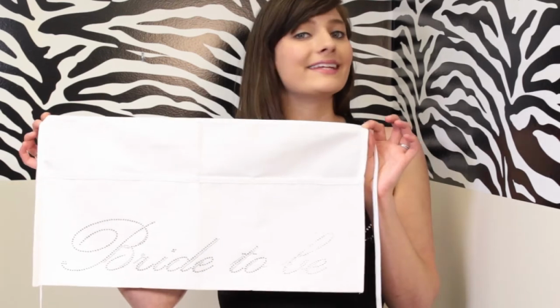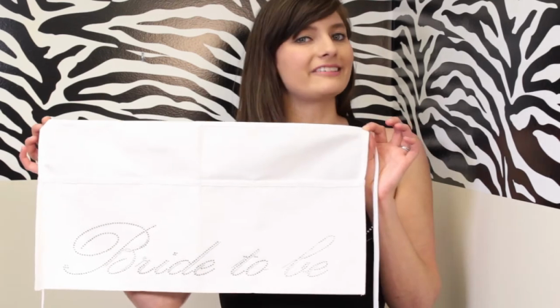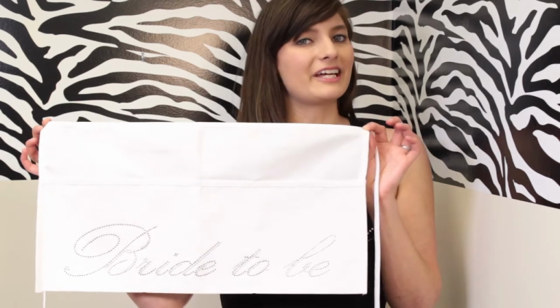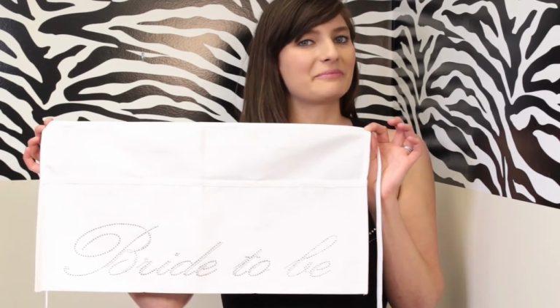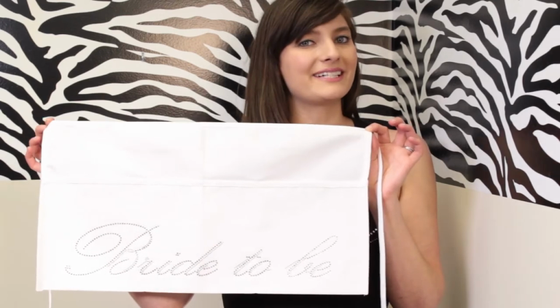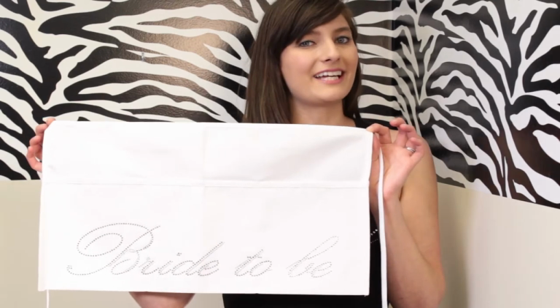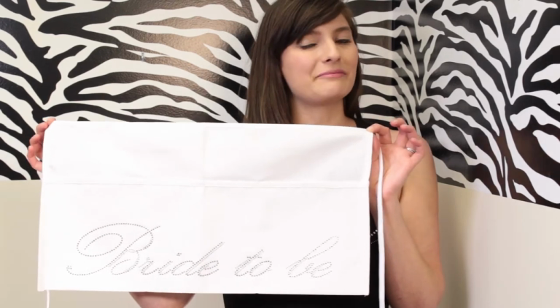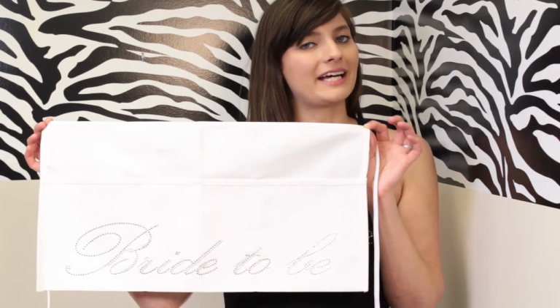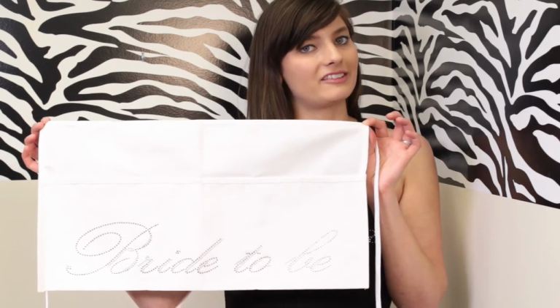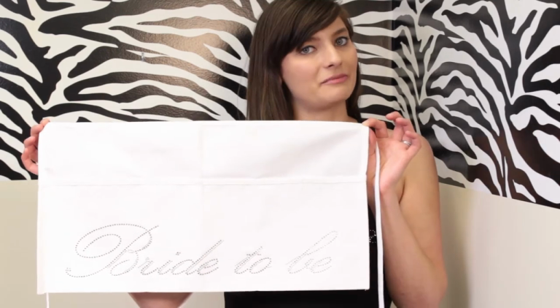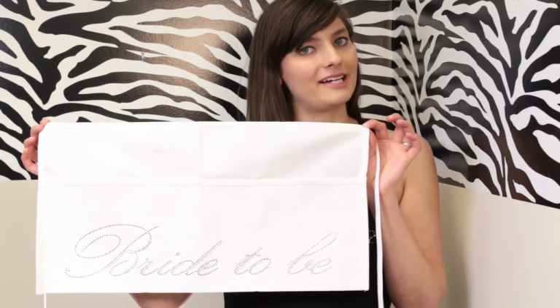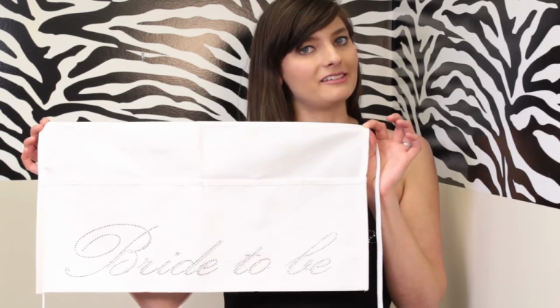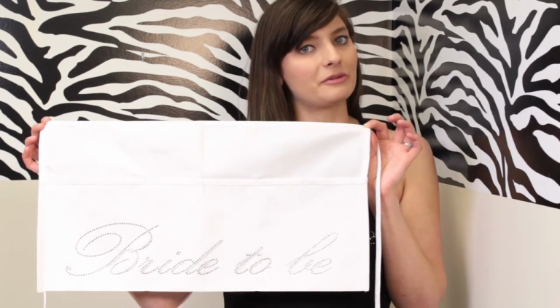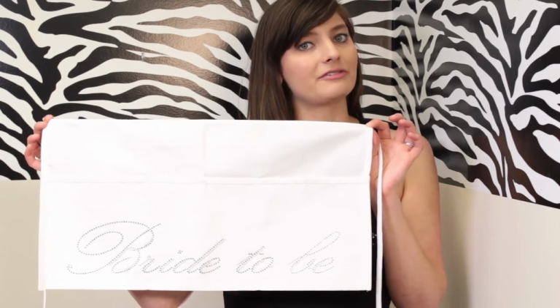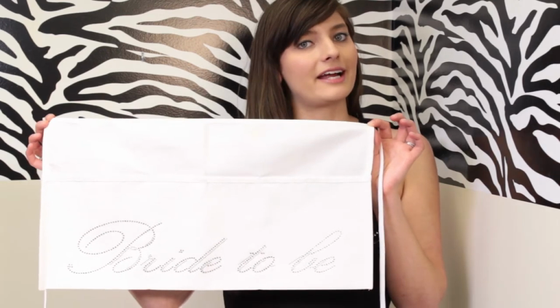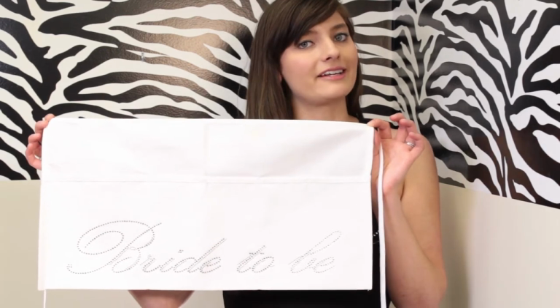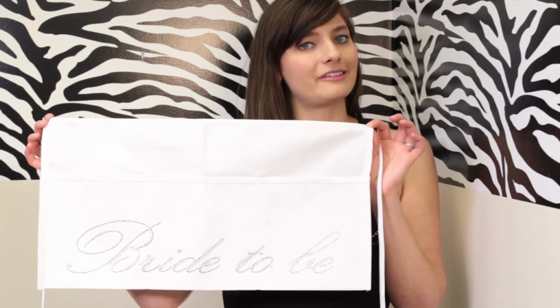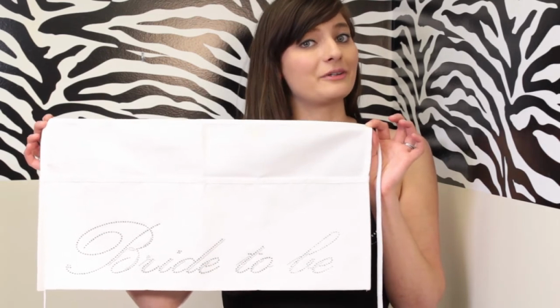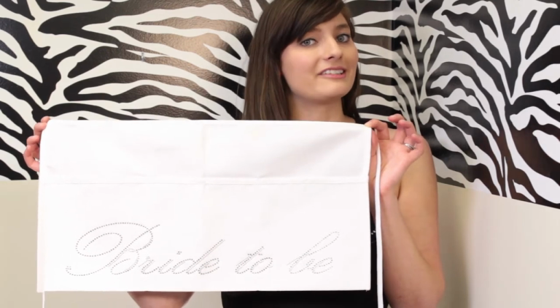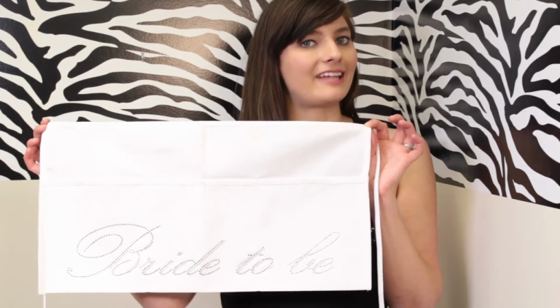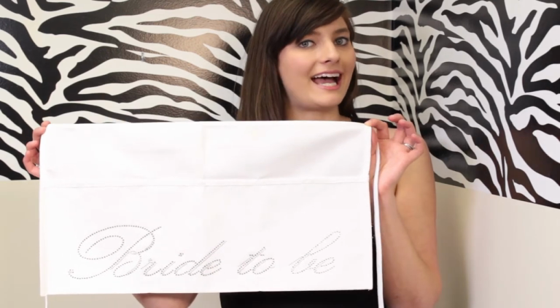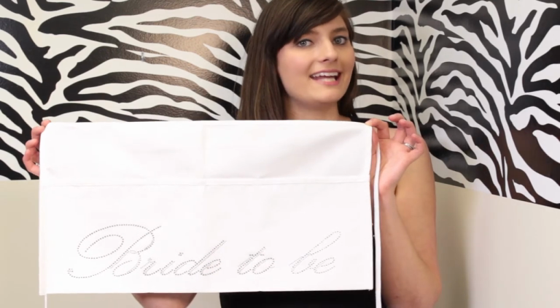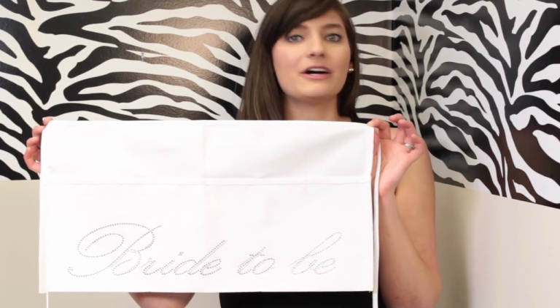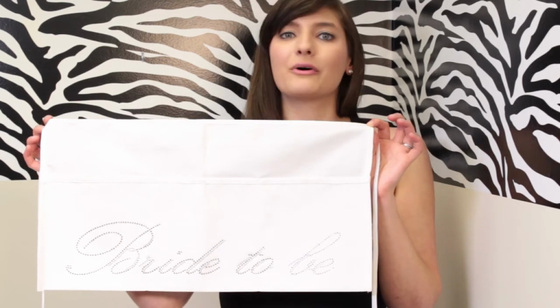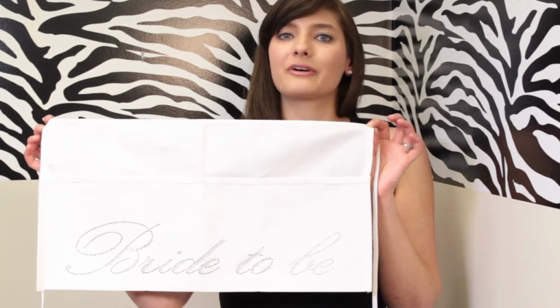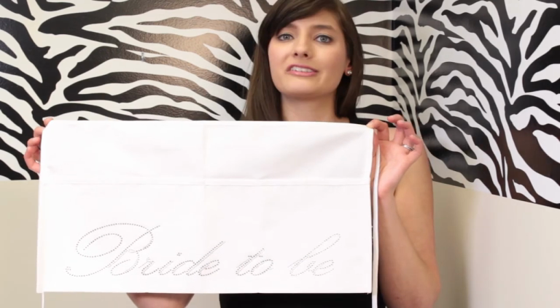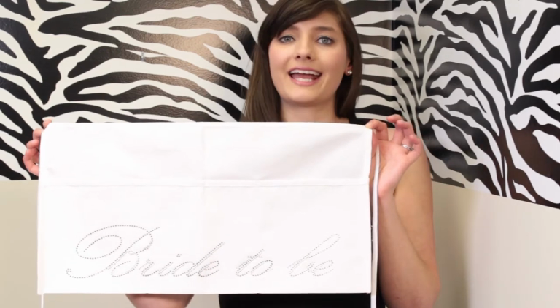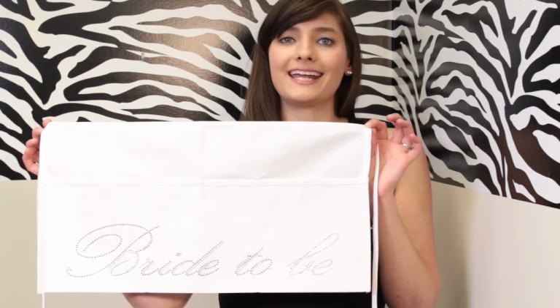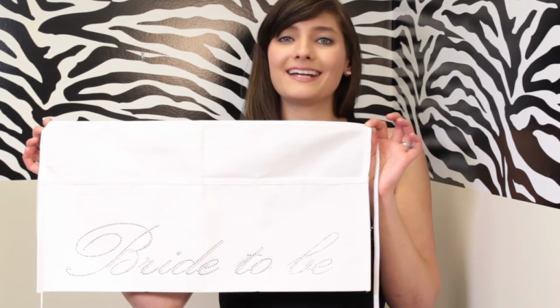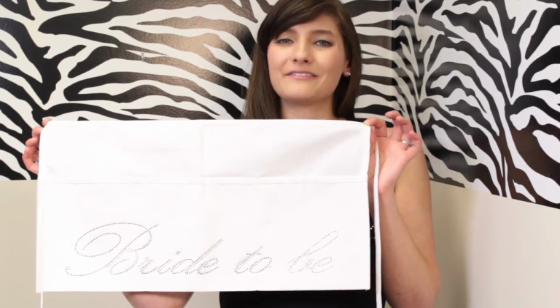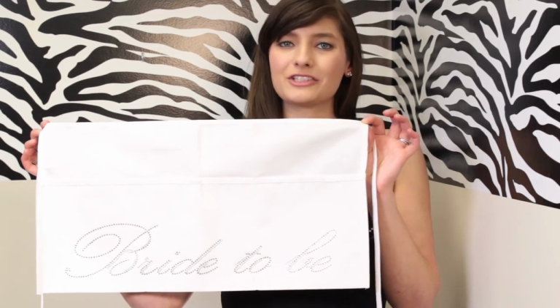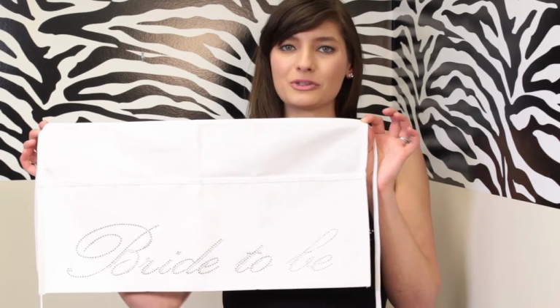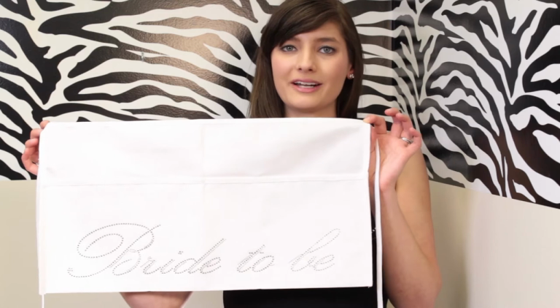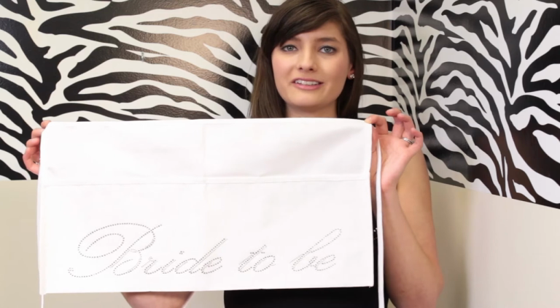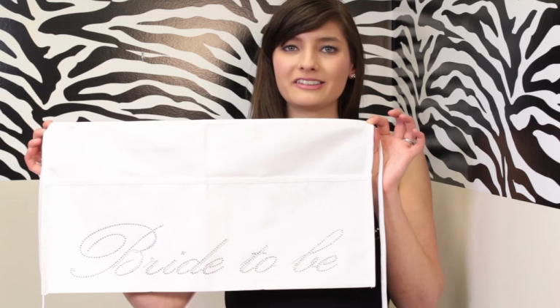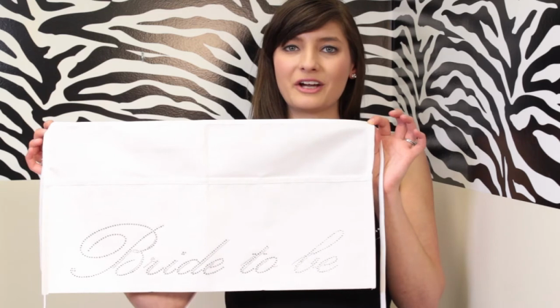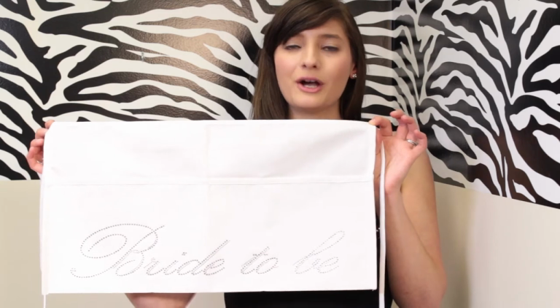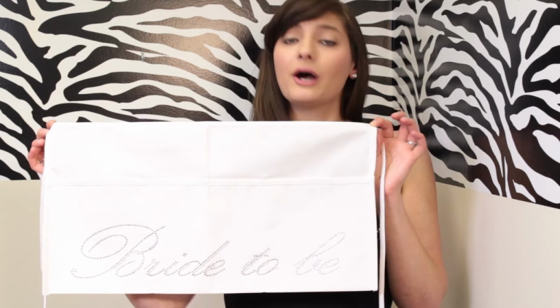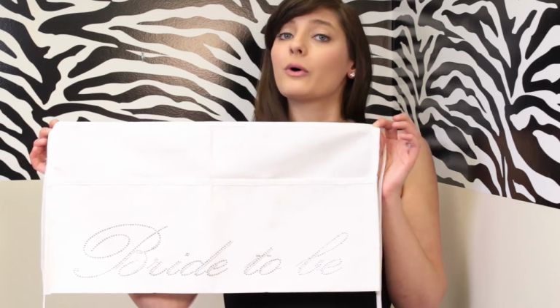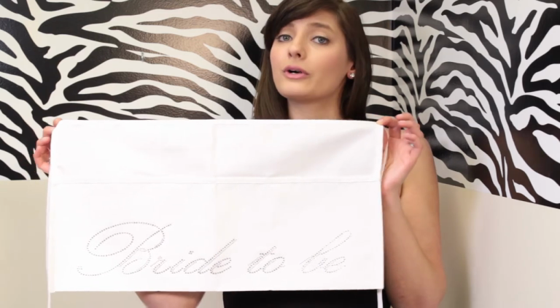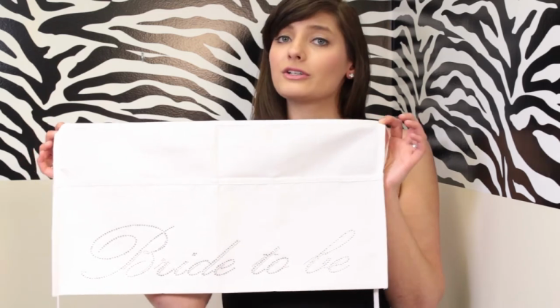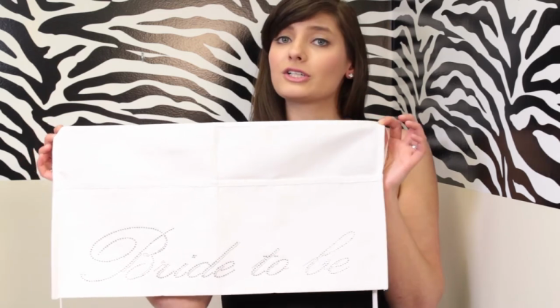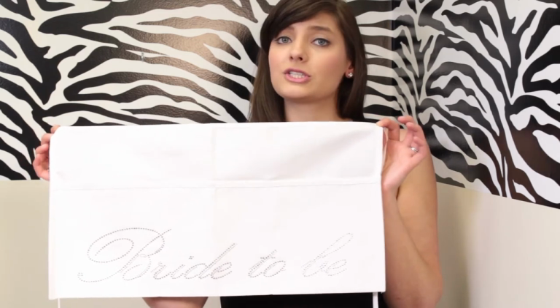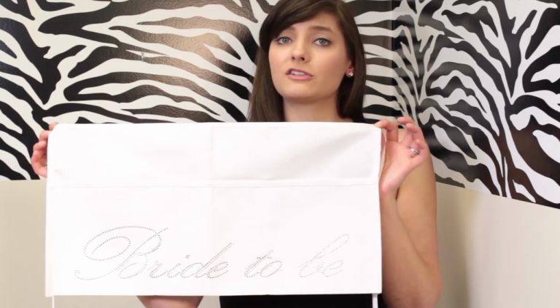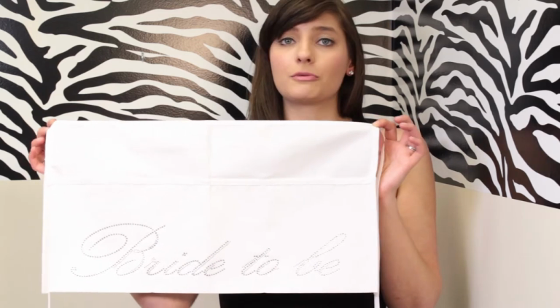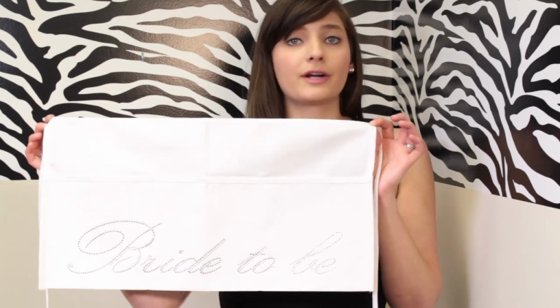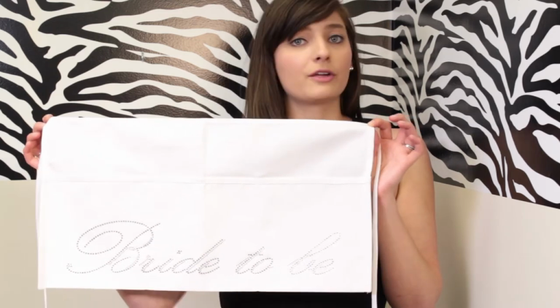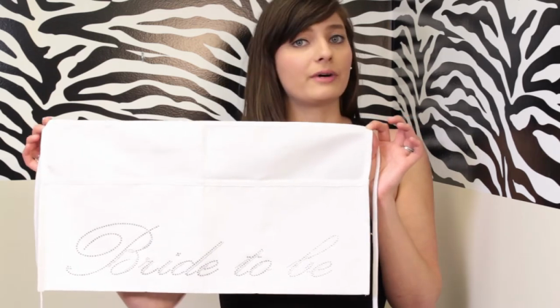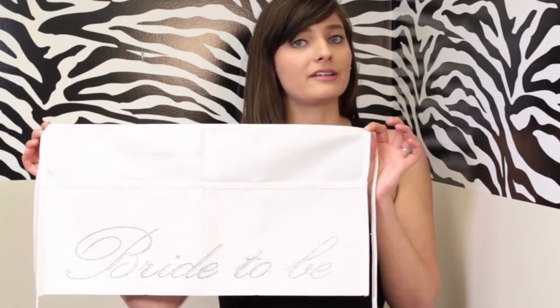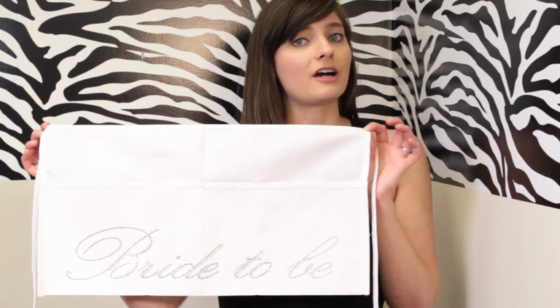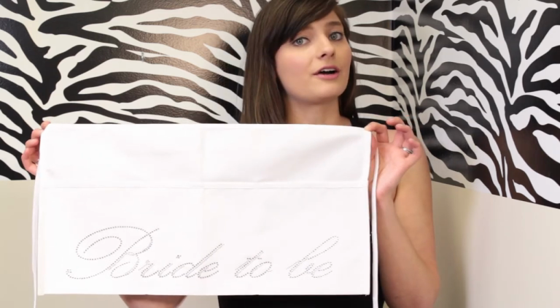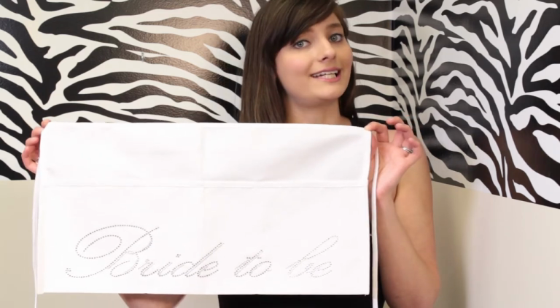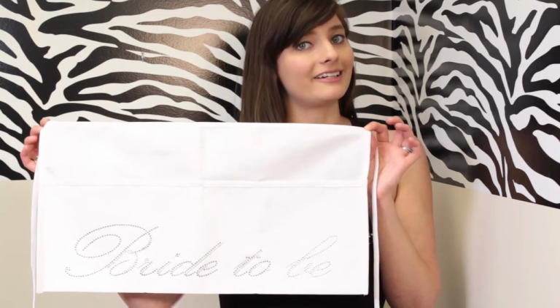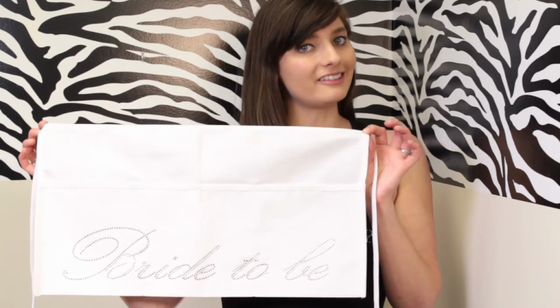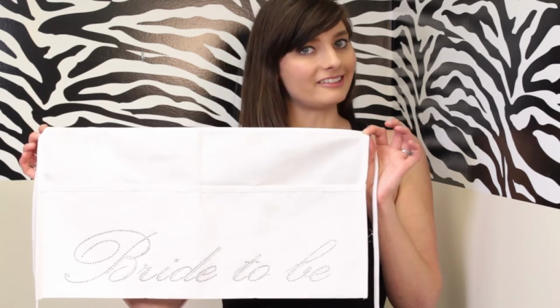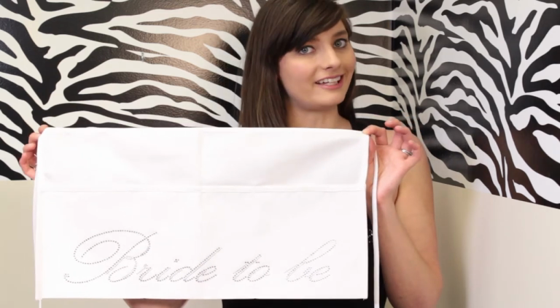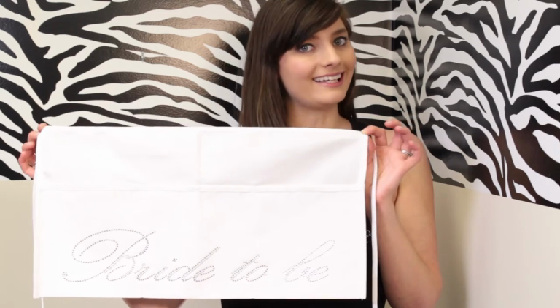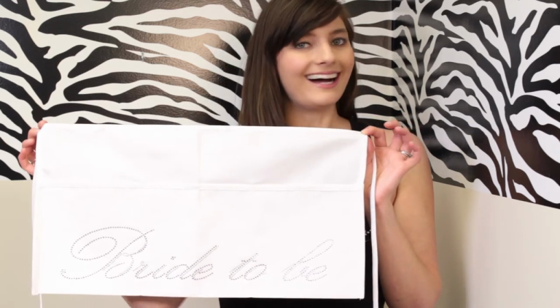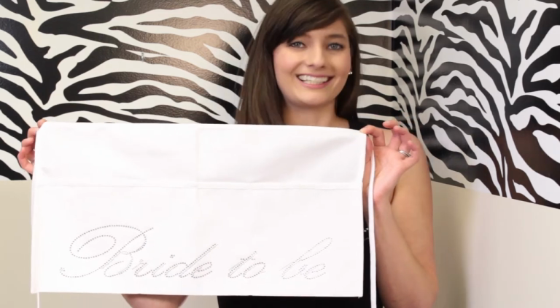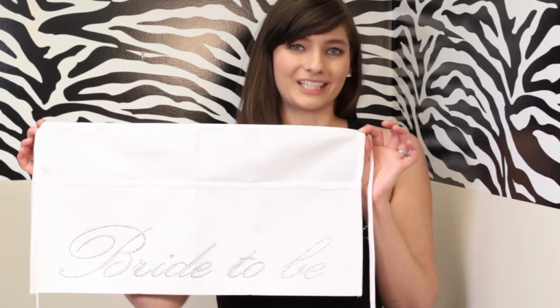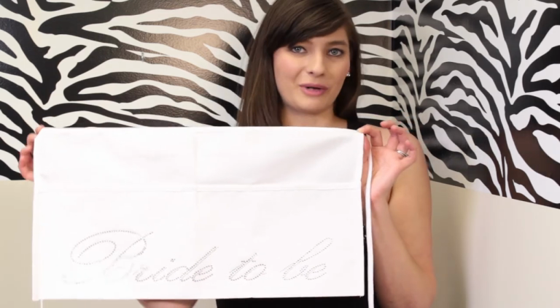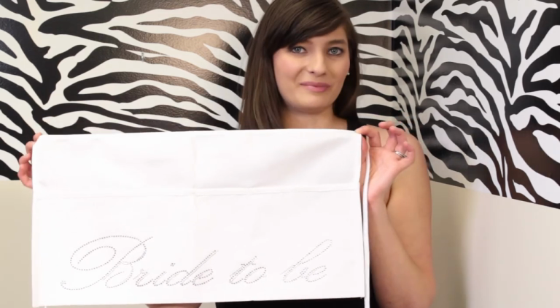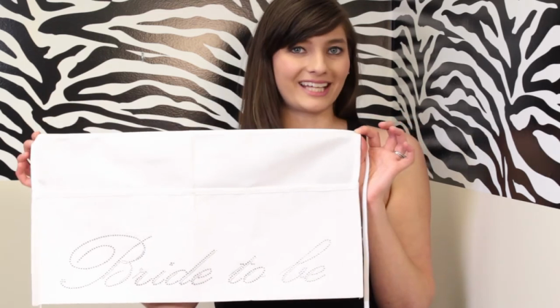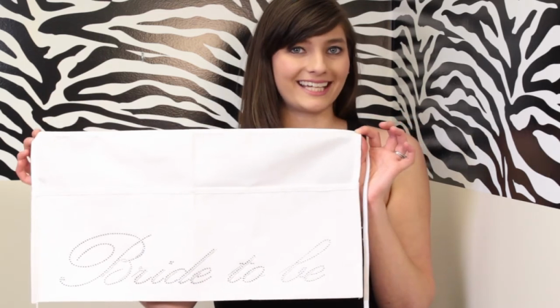This apron can be customized with the rhinestone design or saying of your choice, or you can choose from one of the ones already existing on our website.